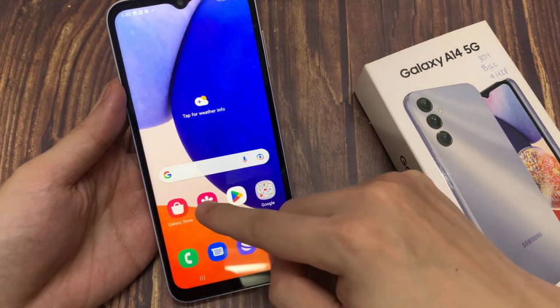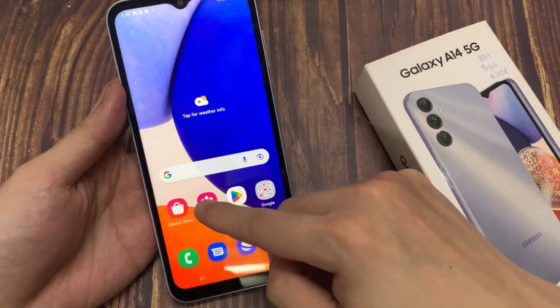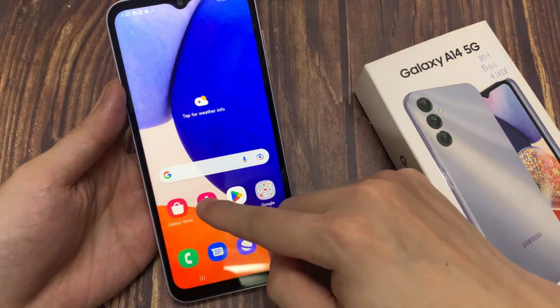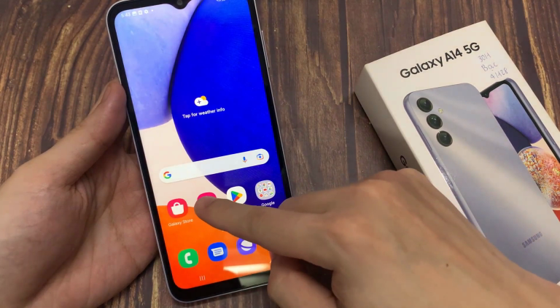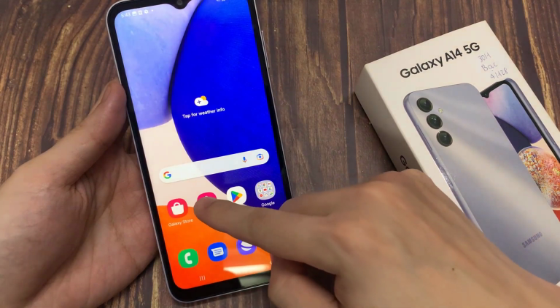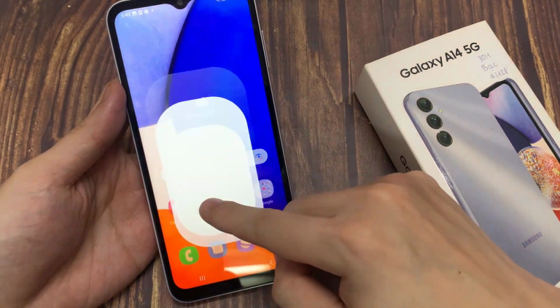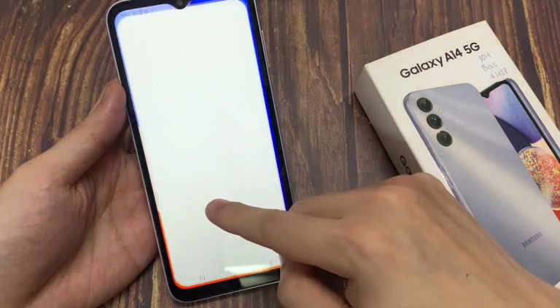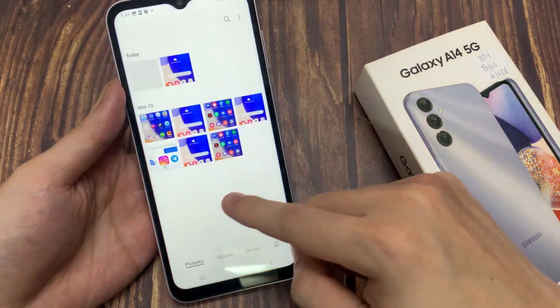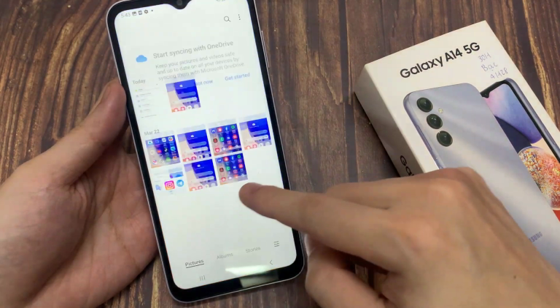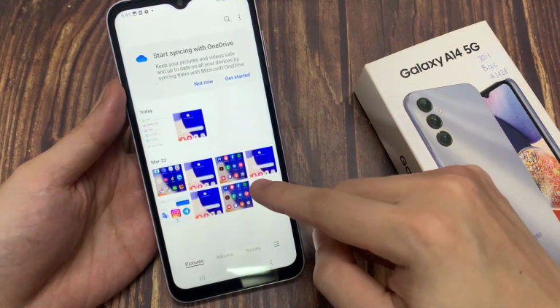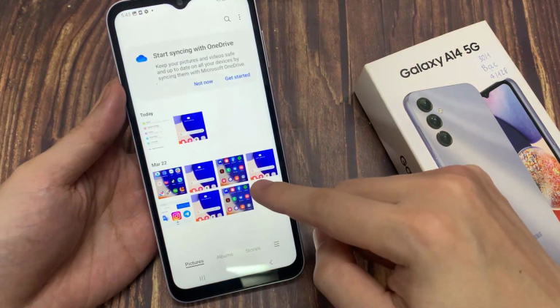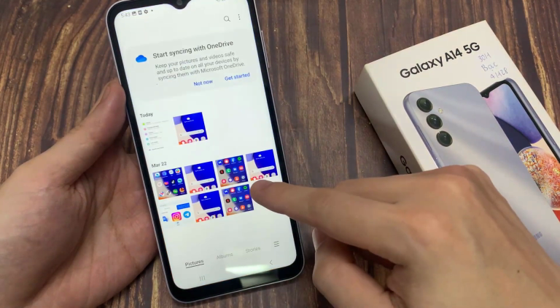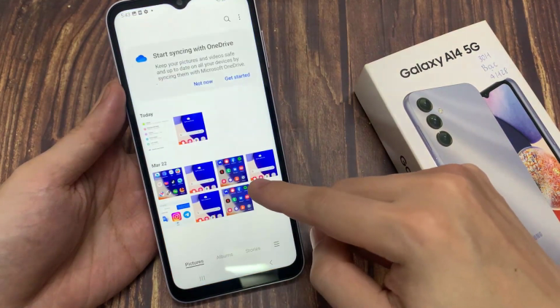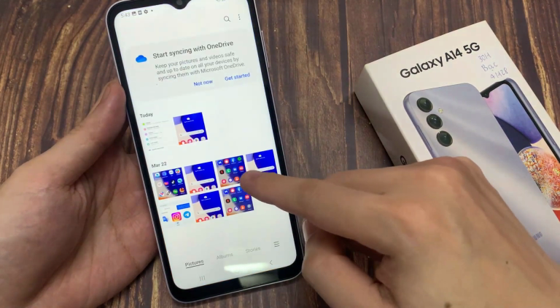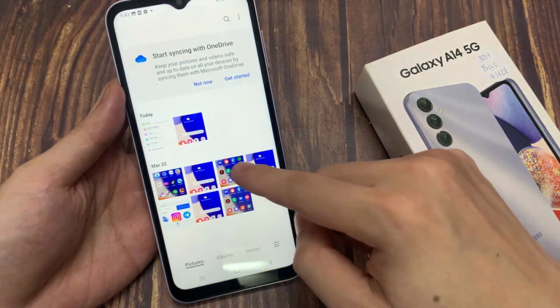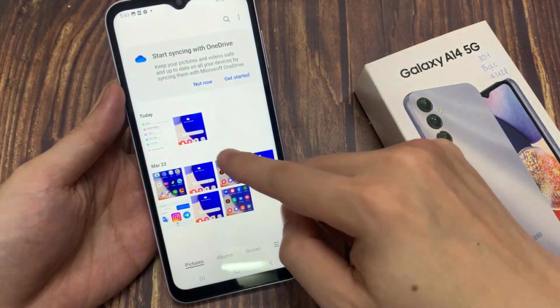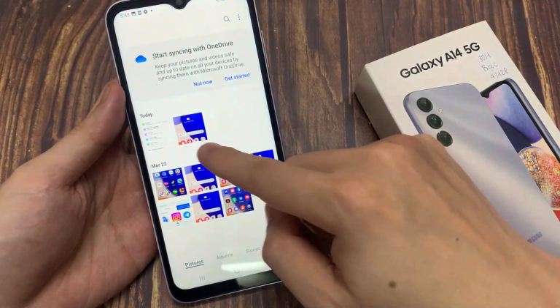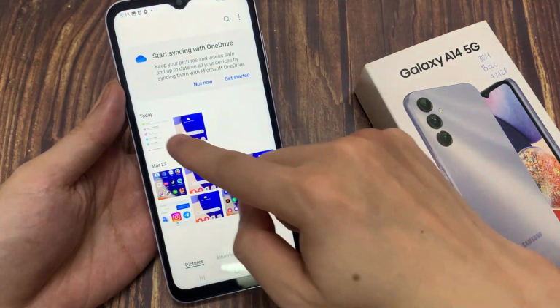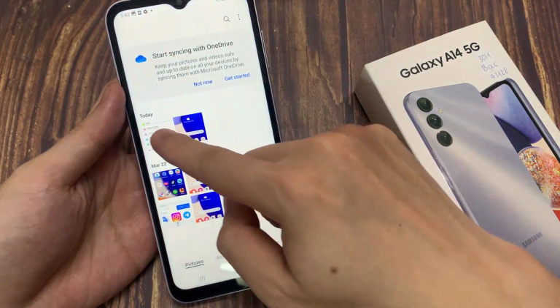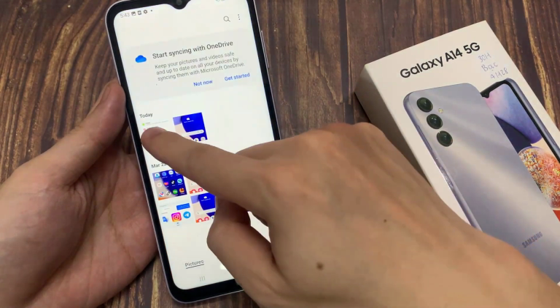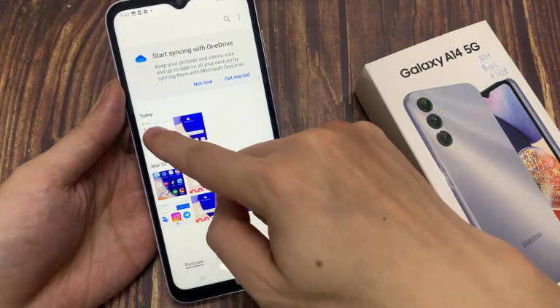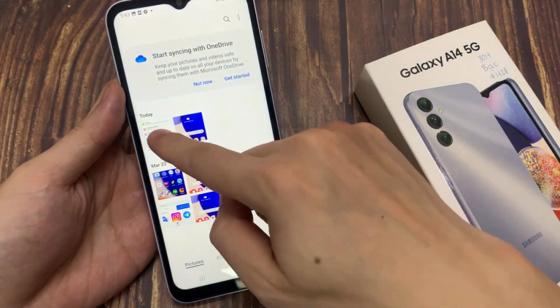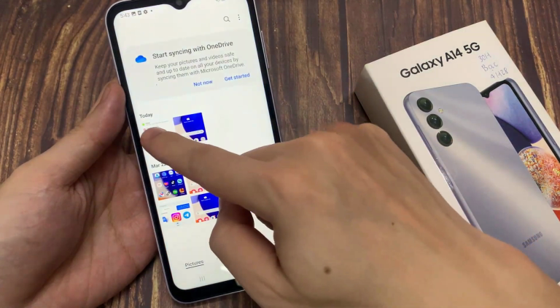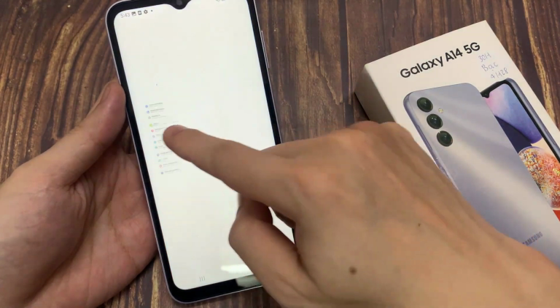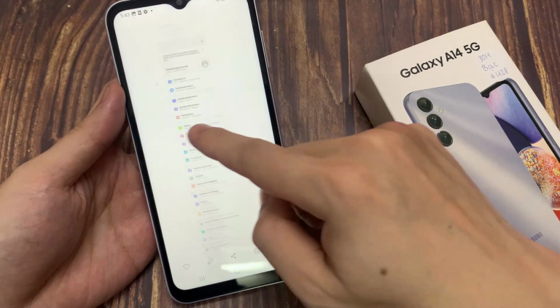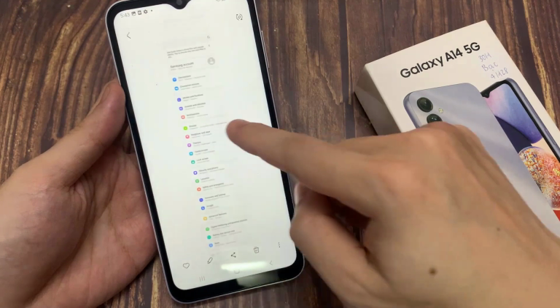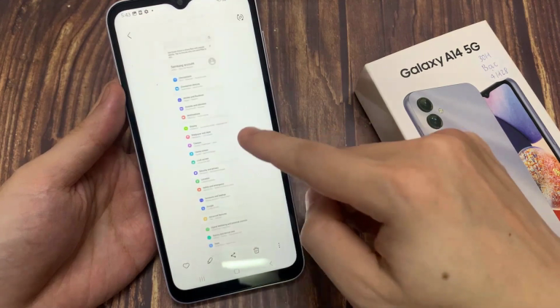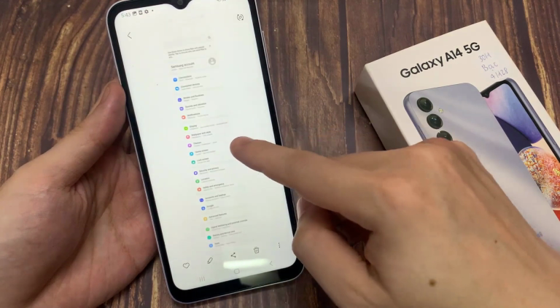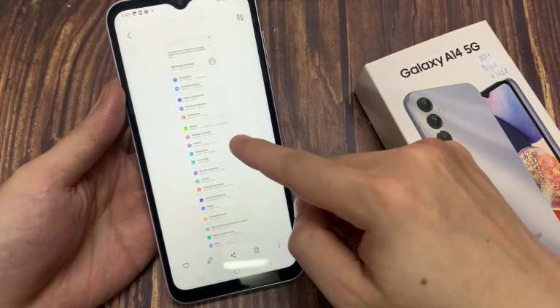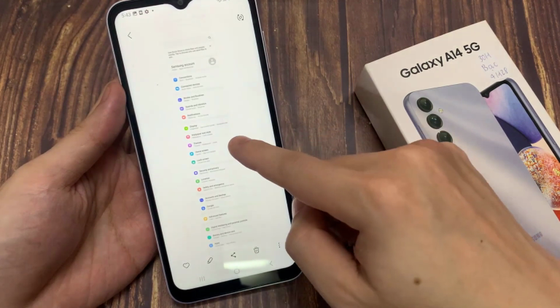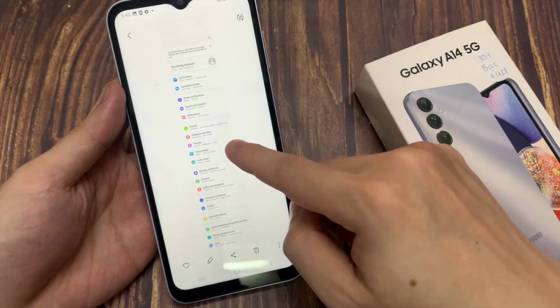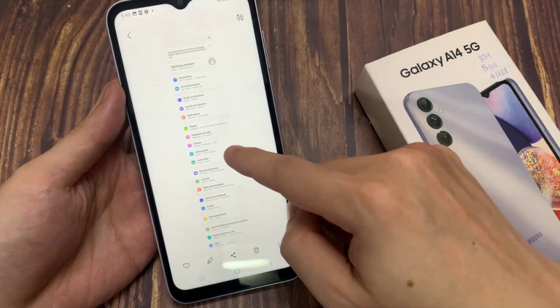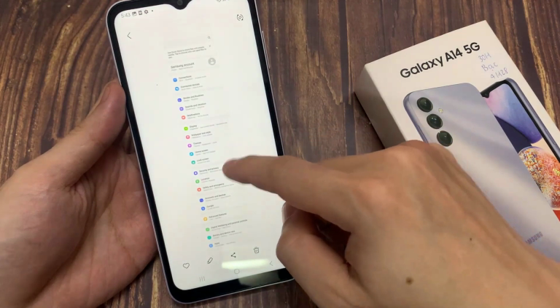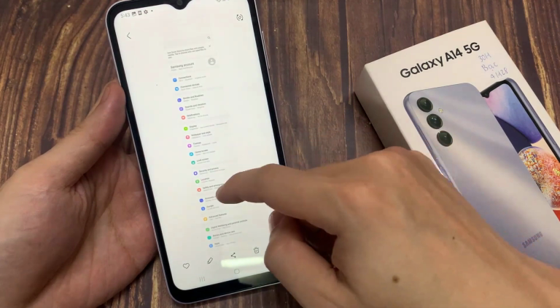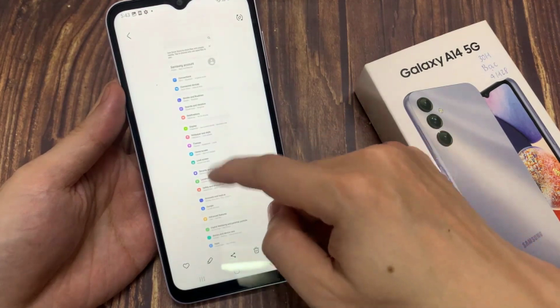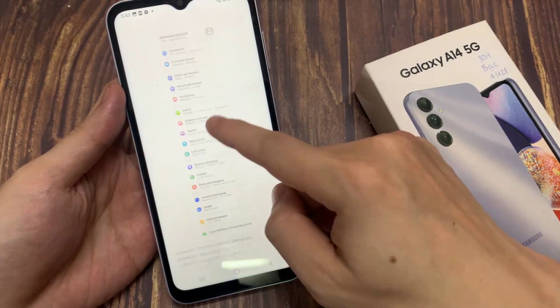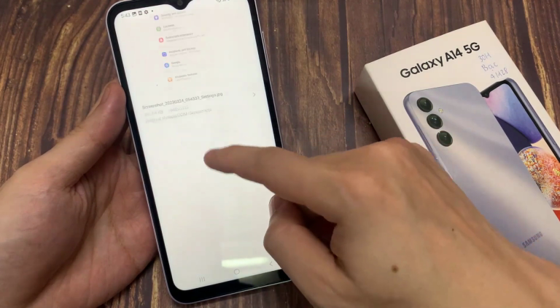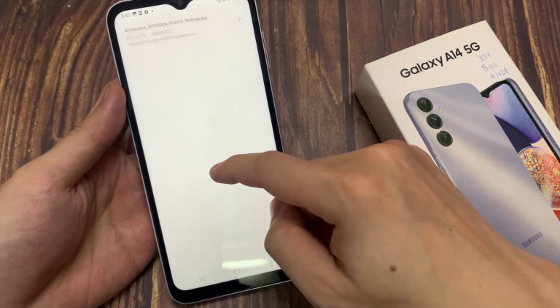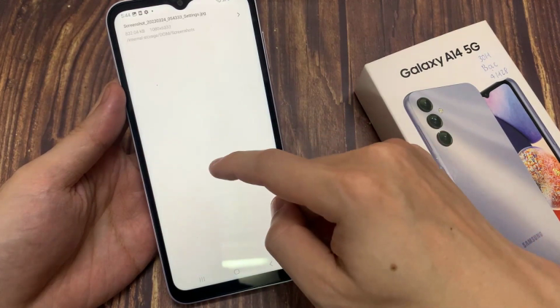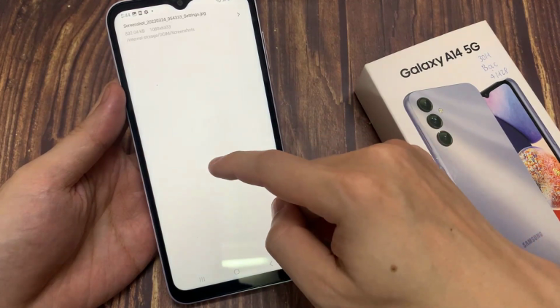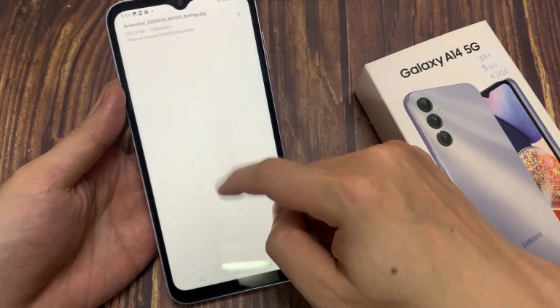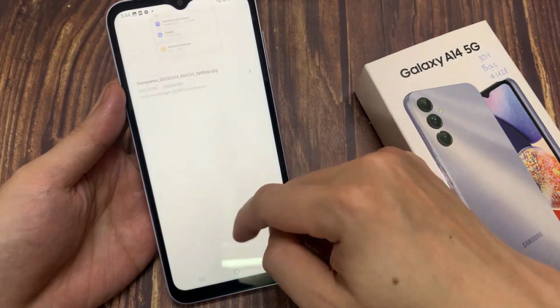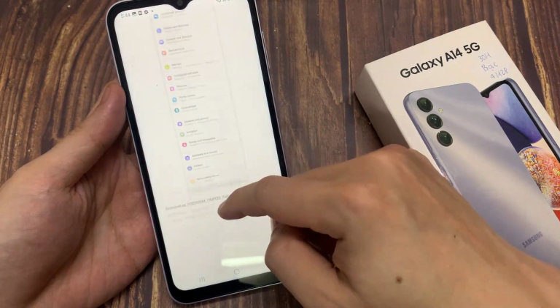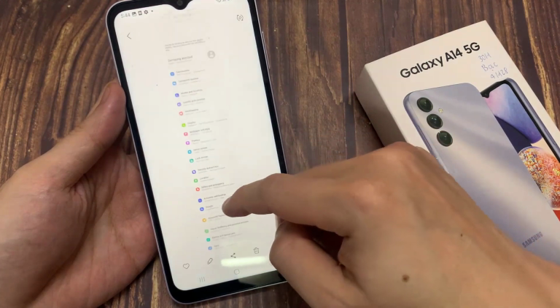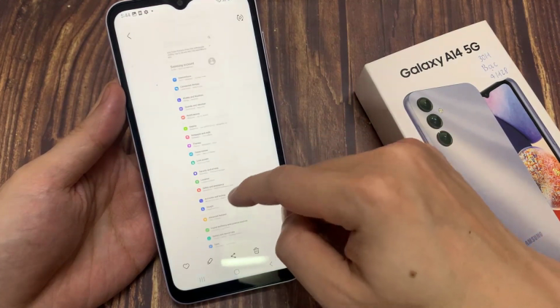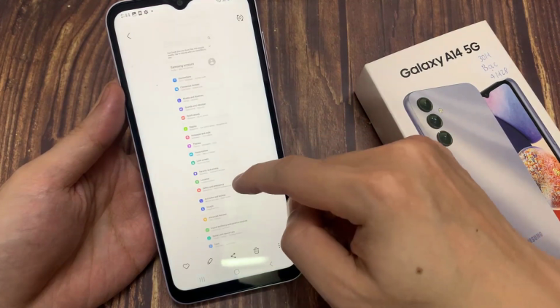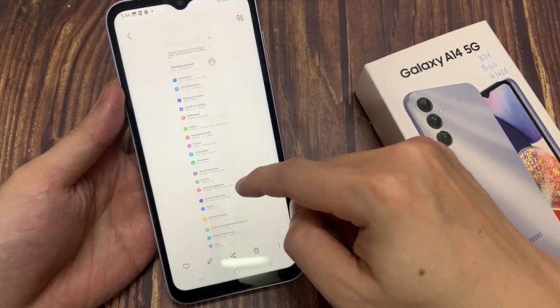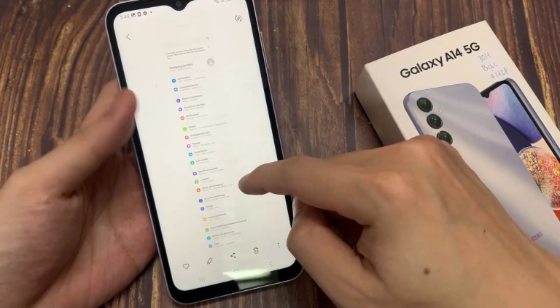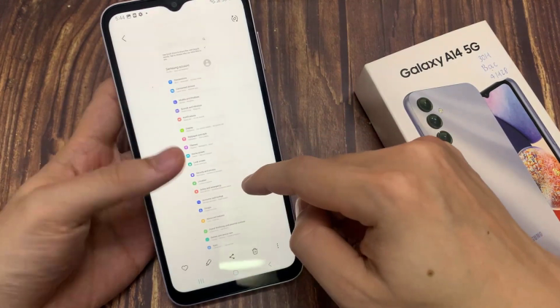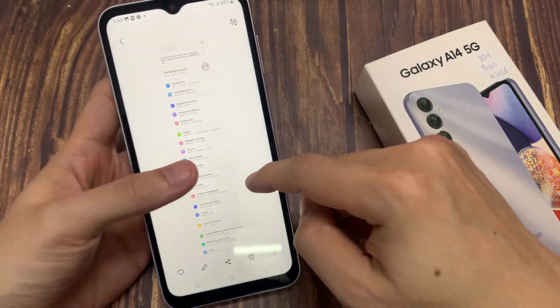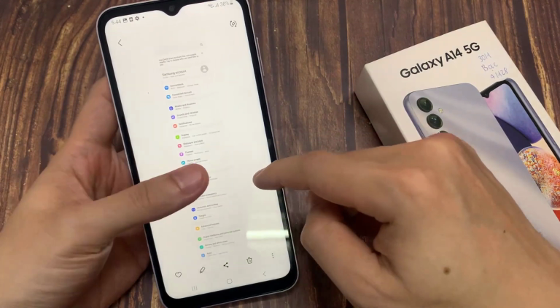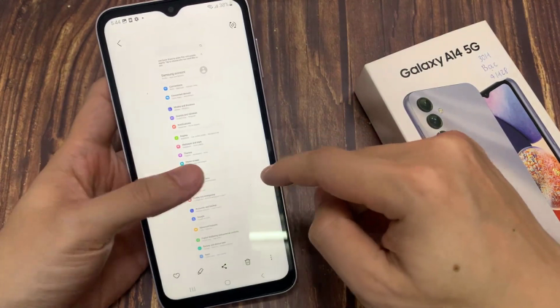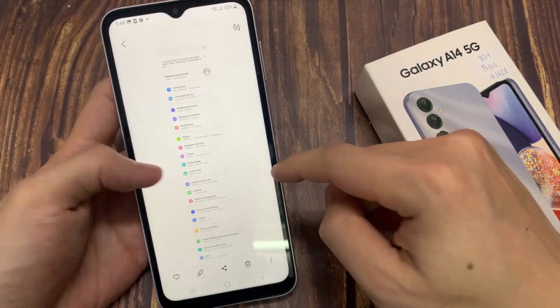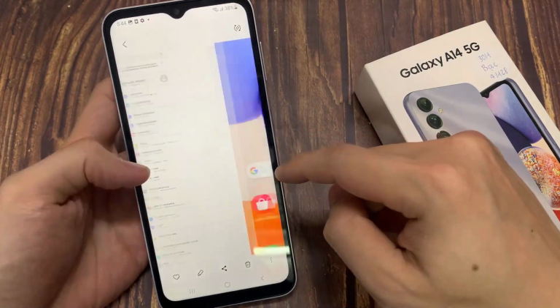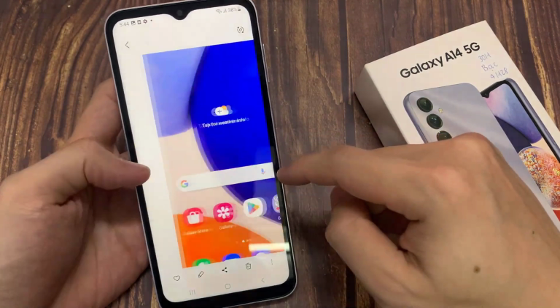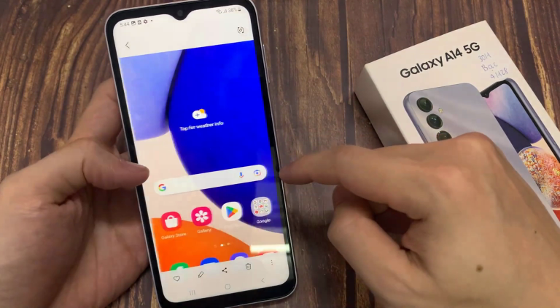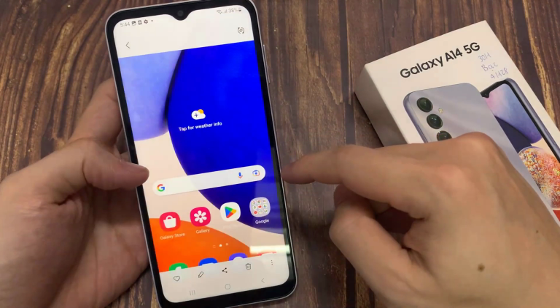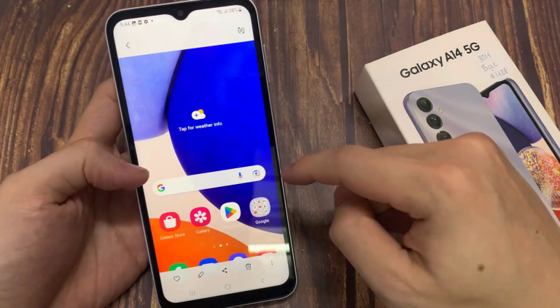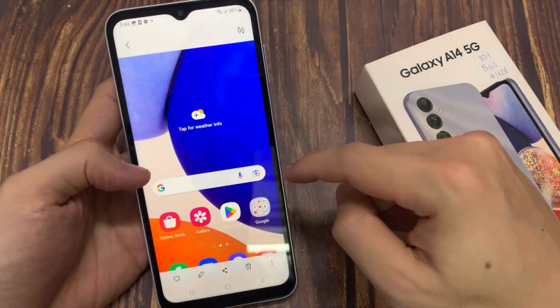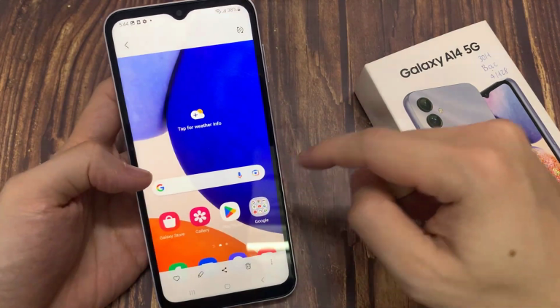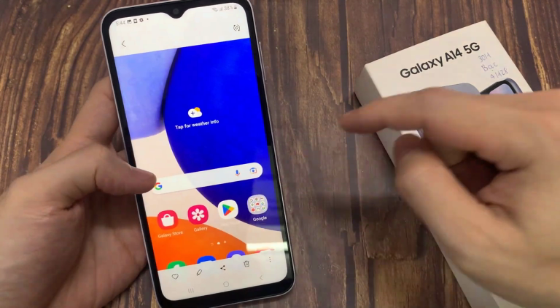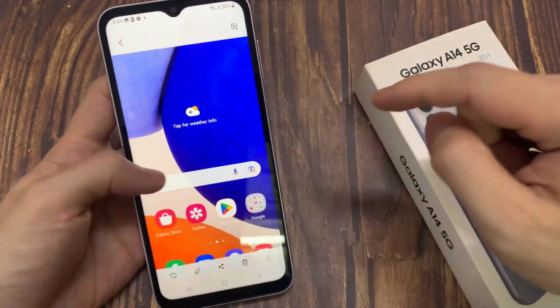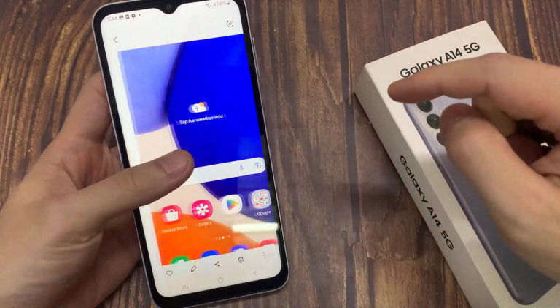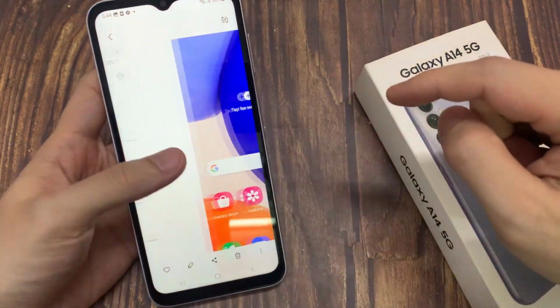To view the taken screenshots, go to gallery. You'll find all the taken screenshots here. Thanks for watching this video.